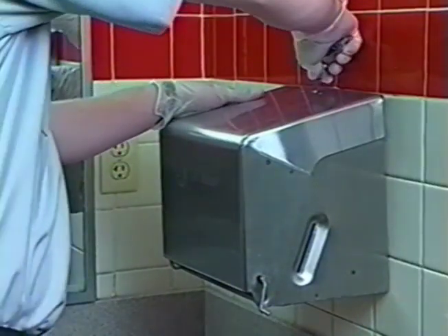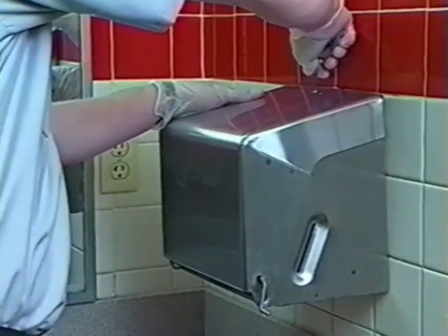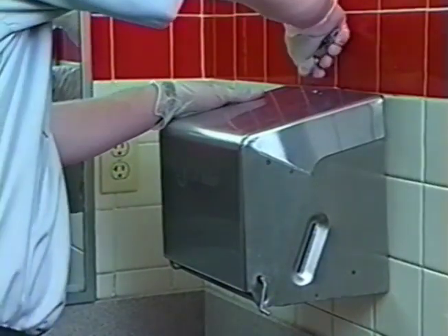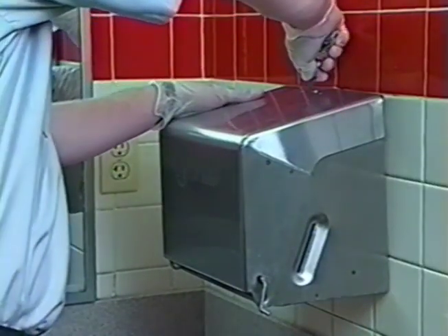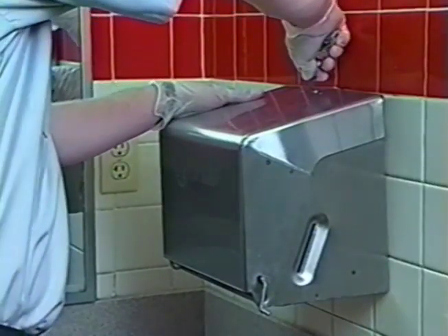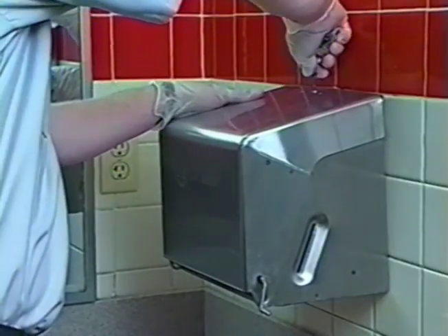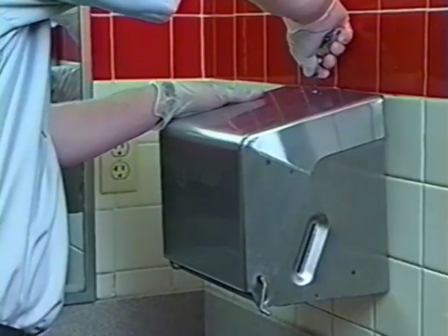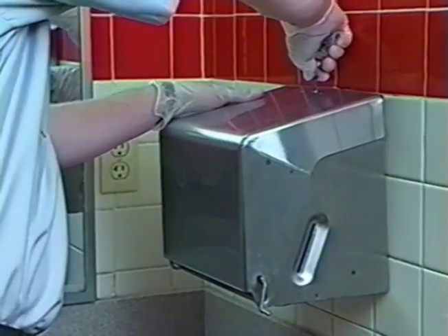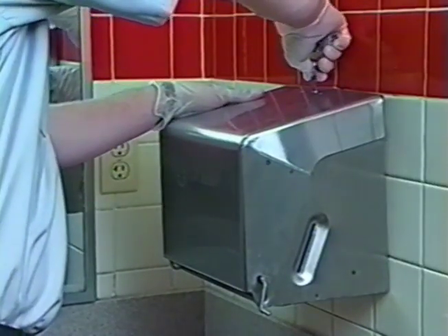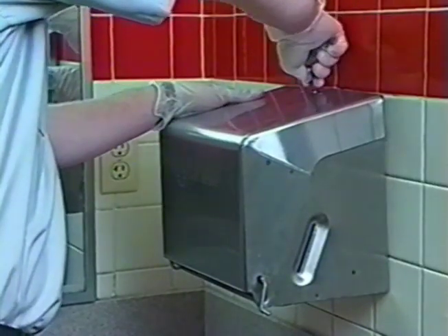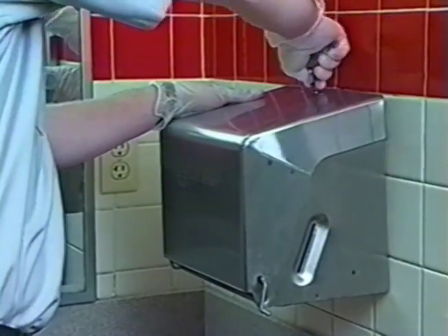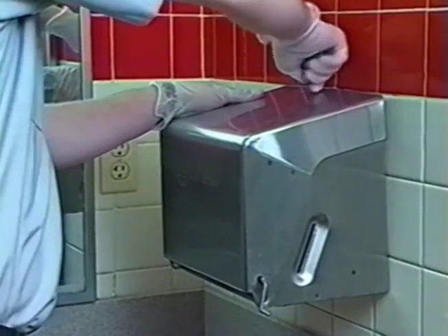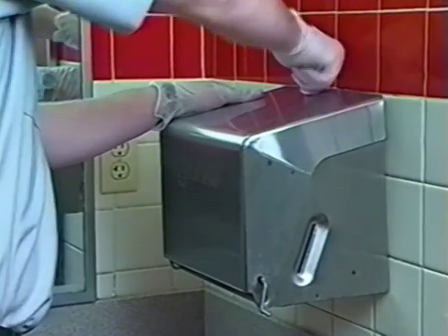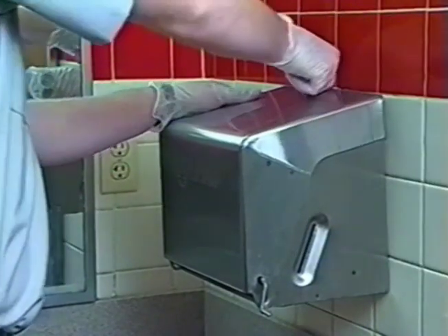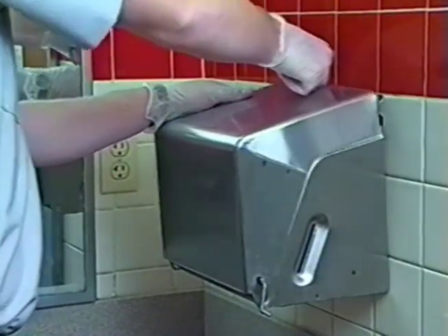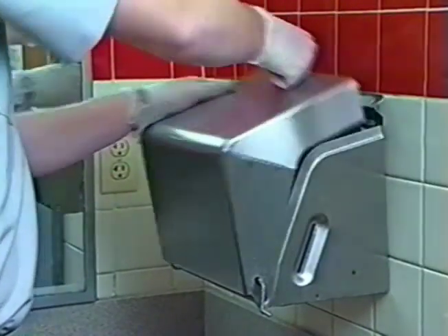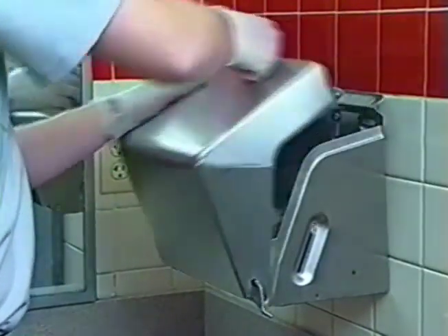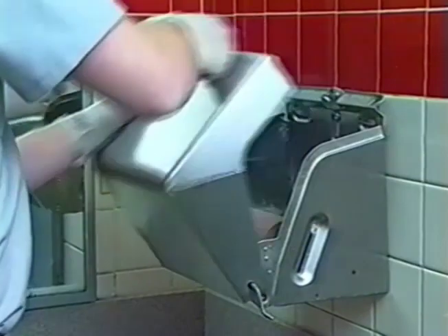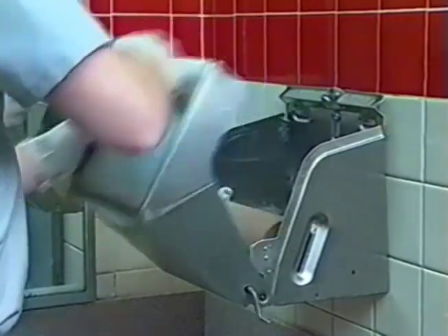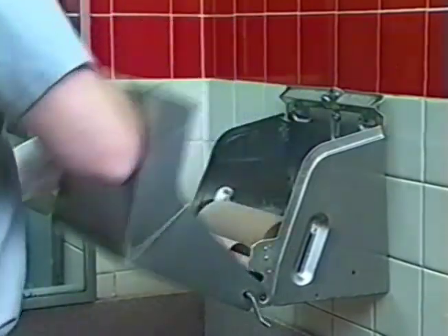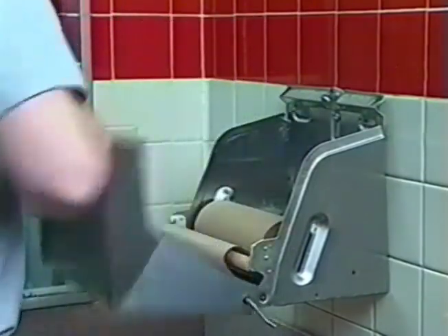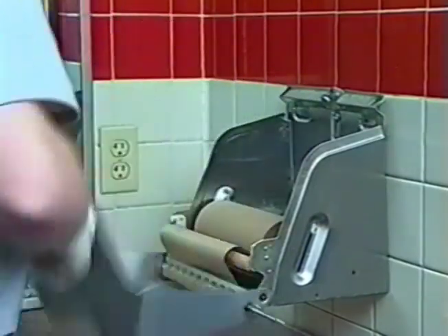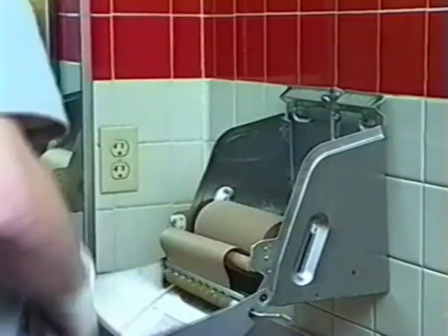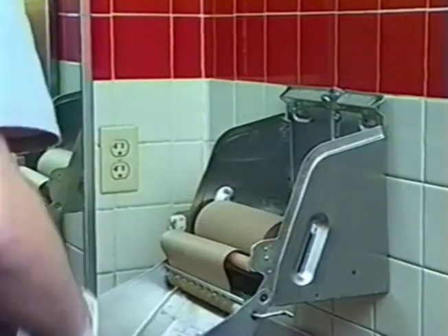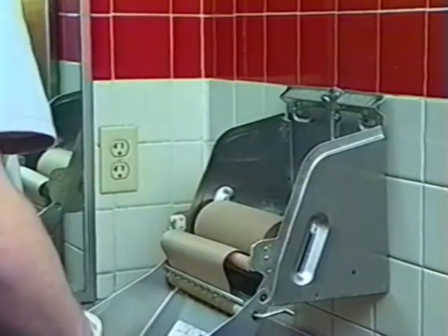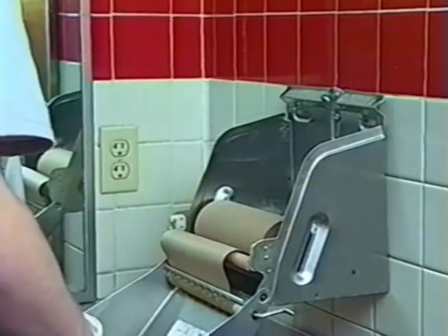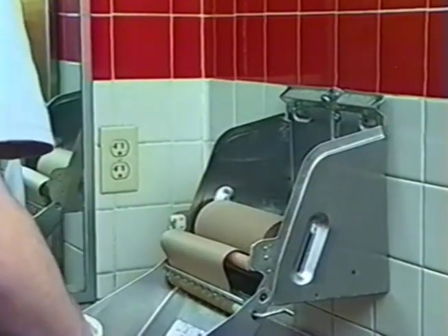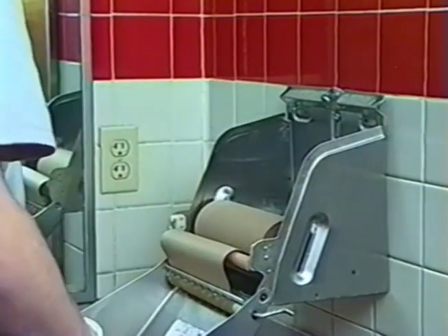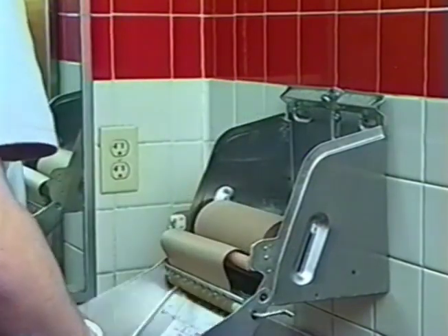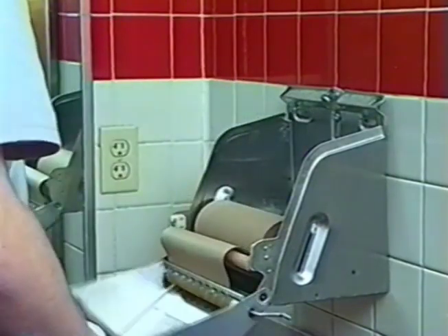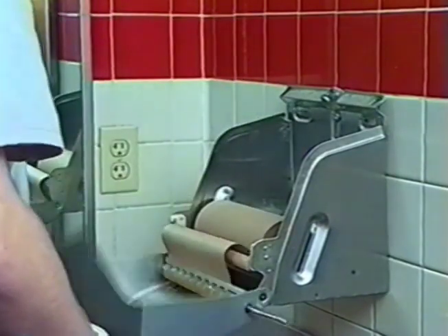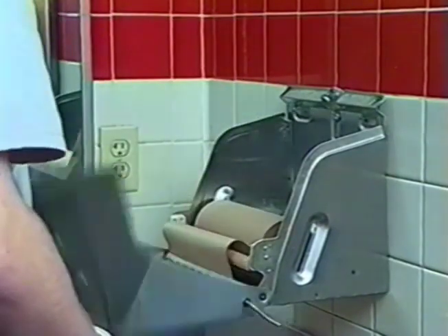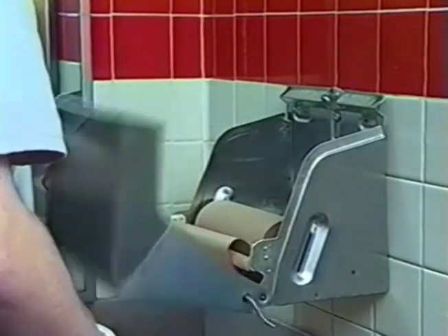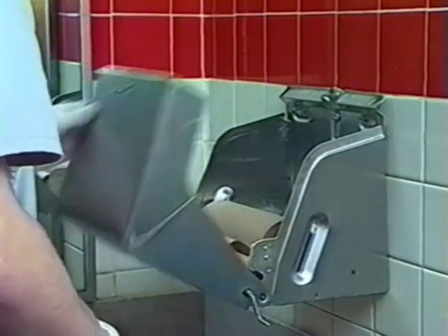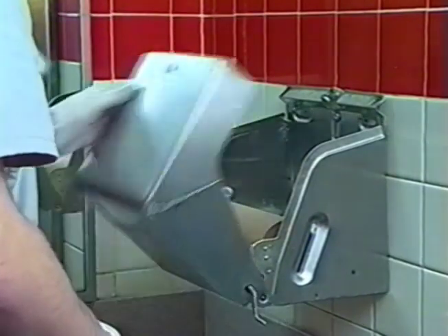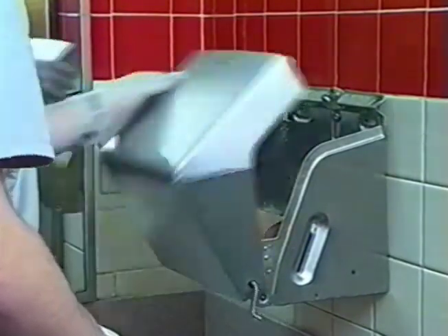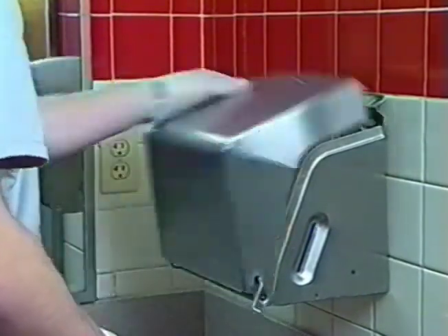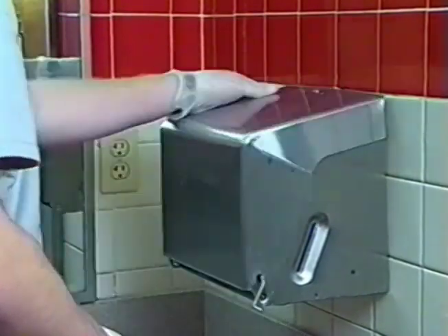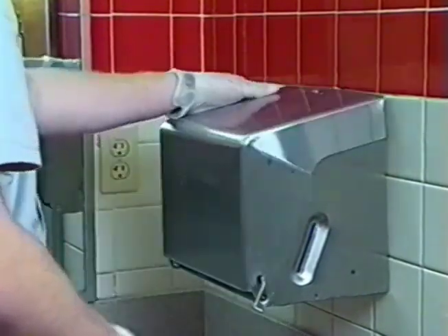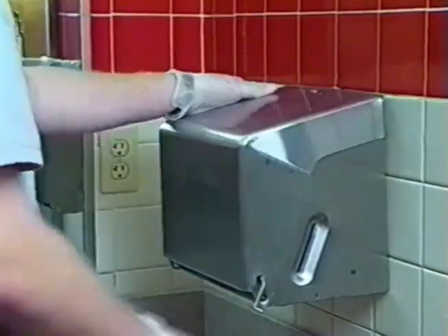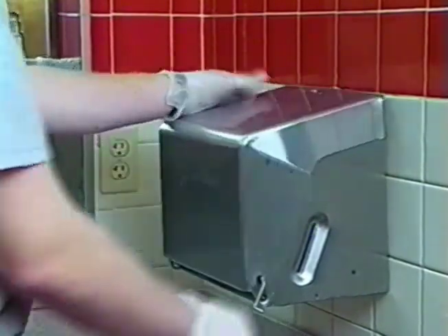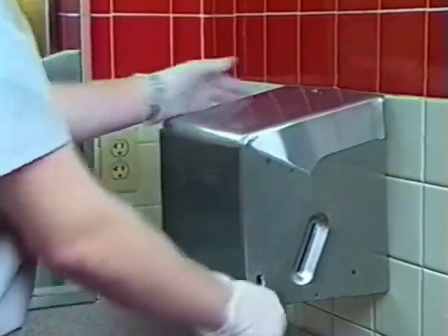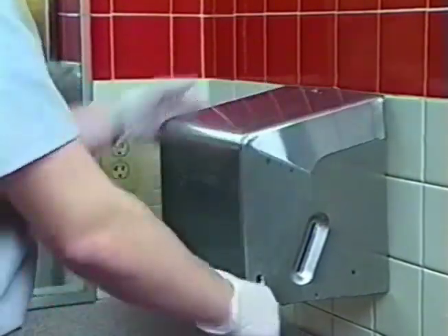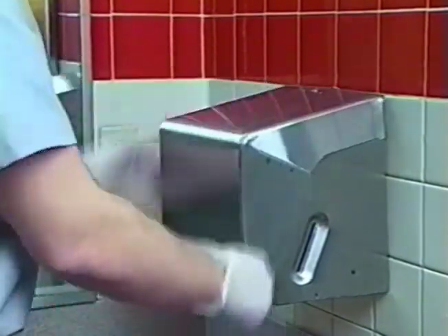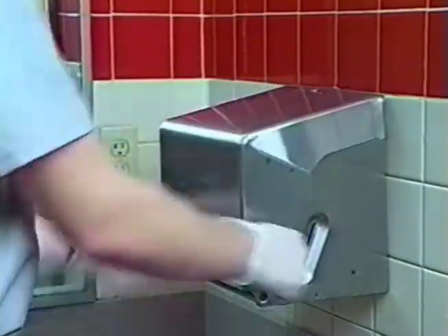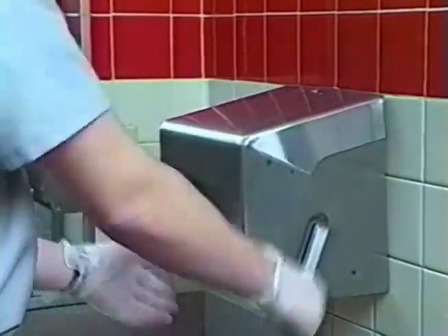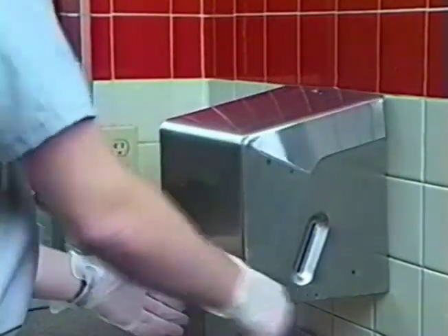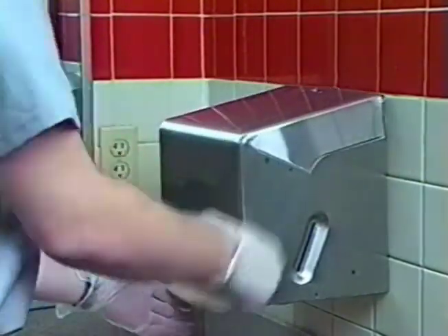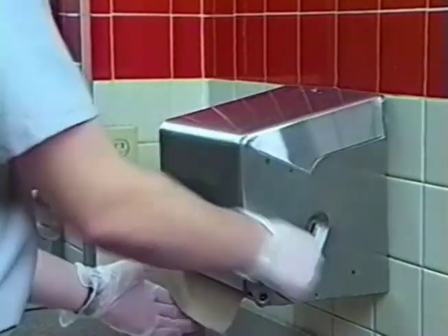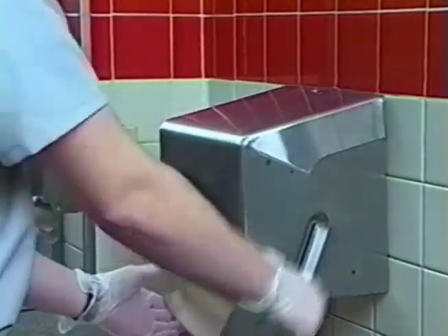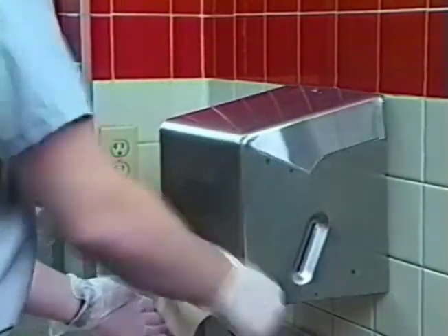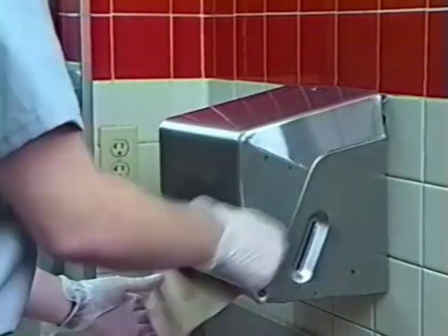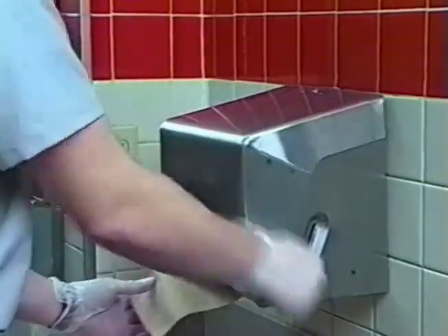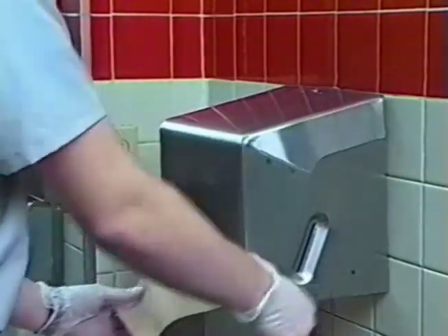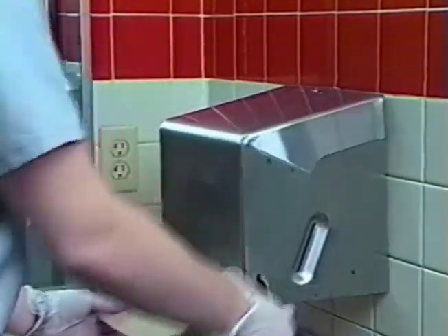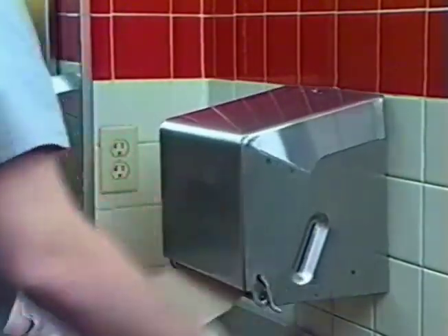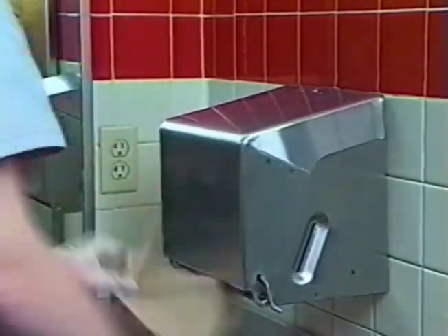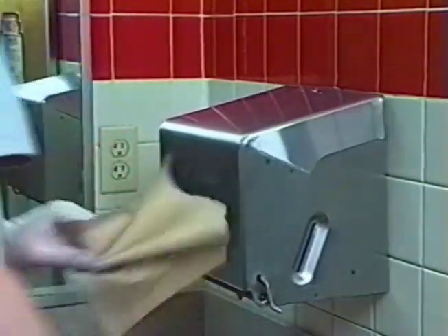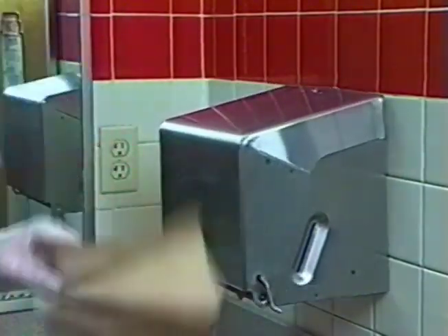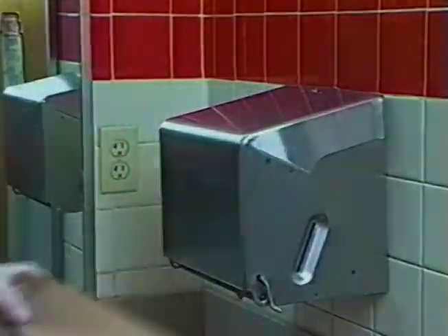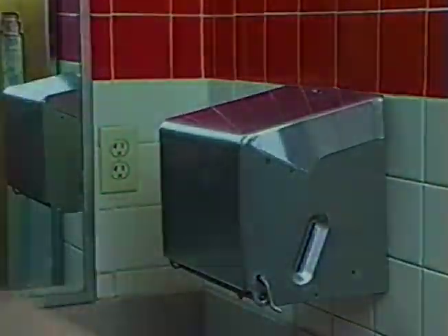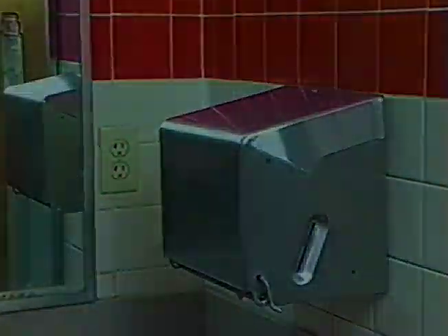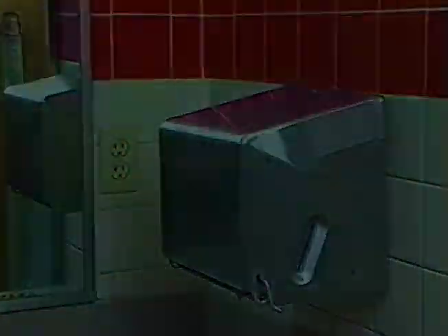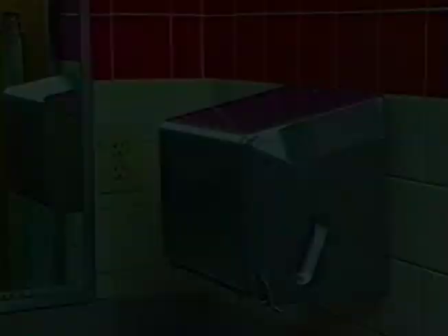Check all equipment for proper function. This includes sinks, toilets, urinals, dispensers, doors, and exhaust fans.